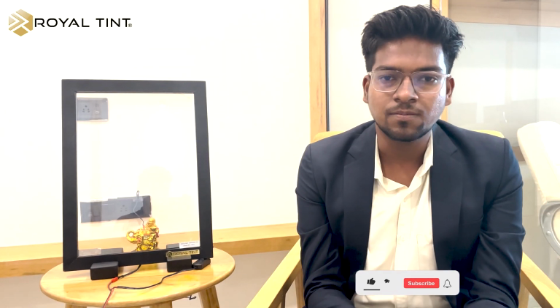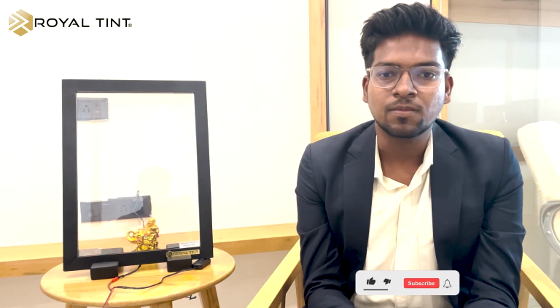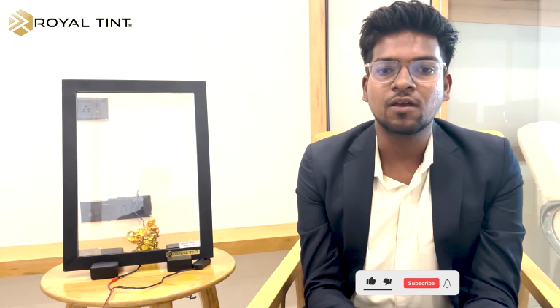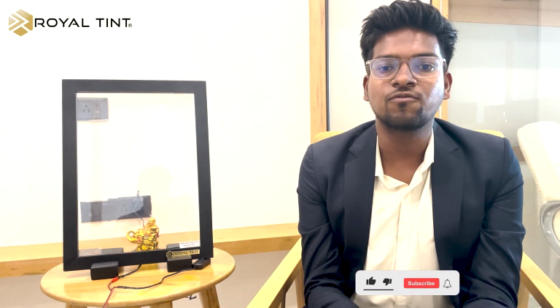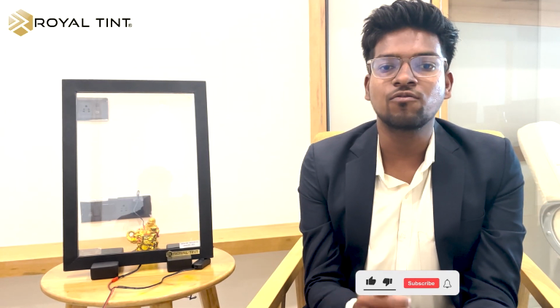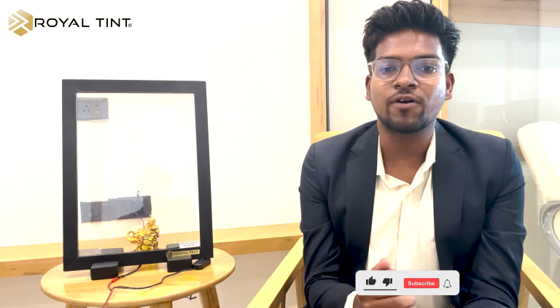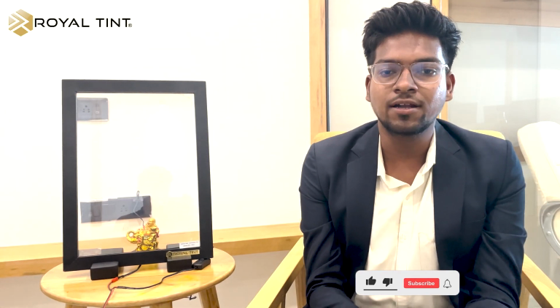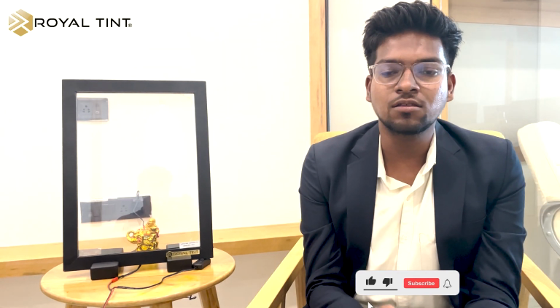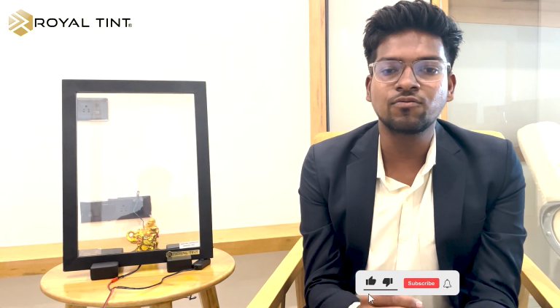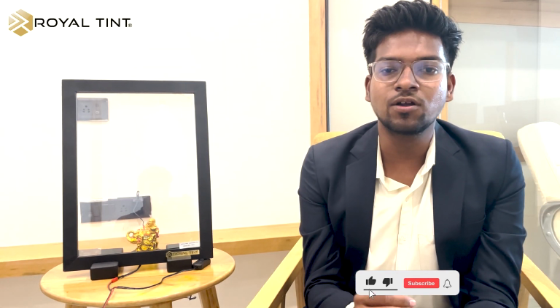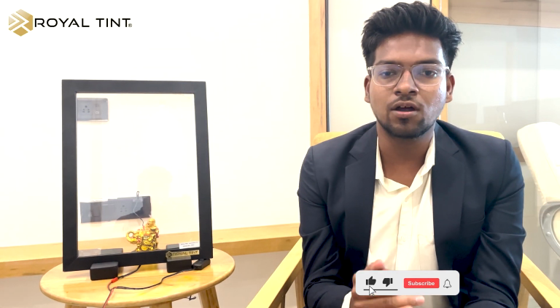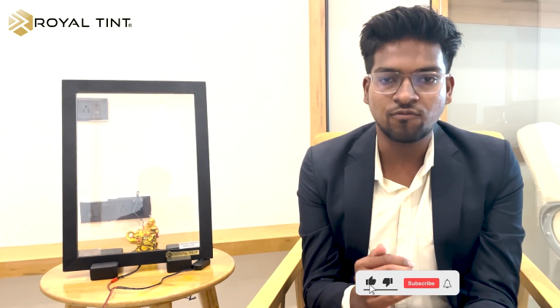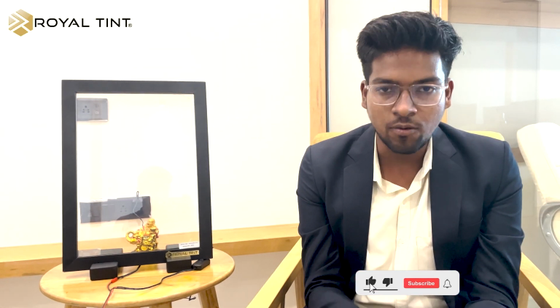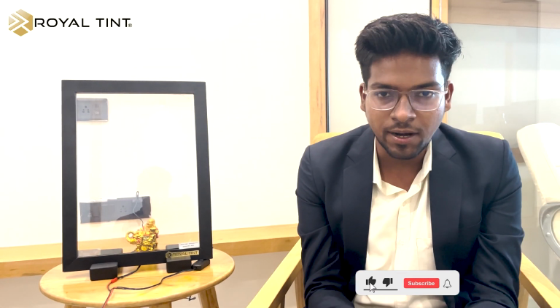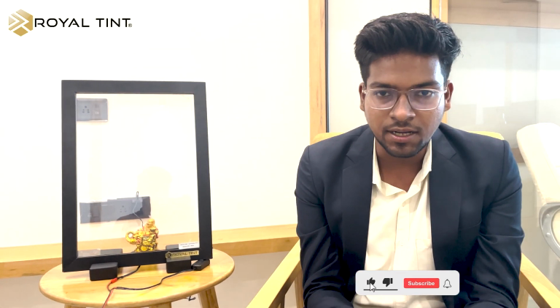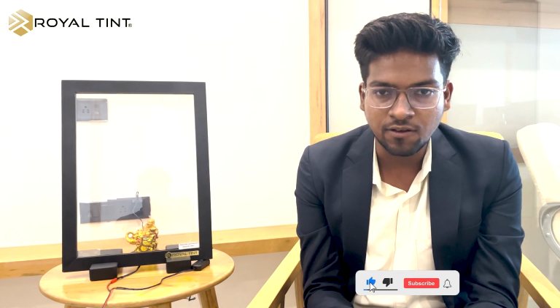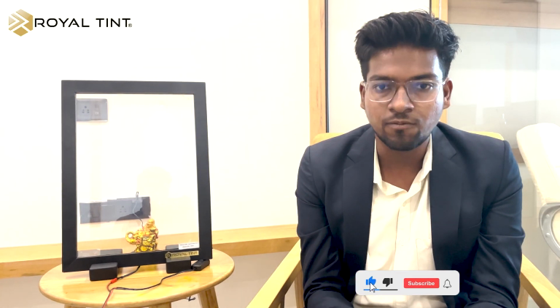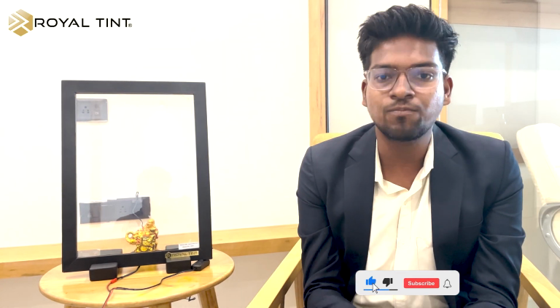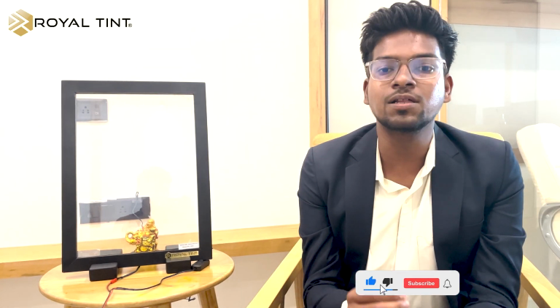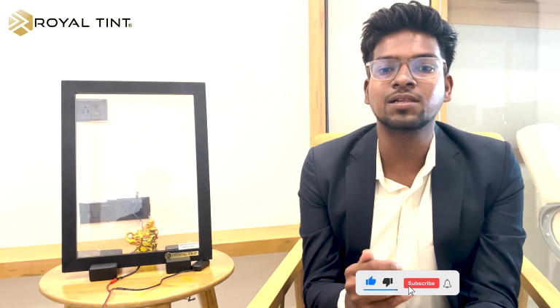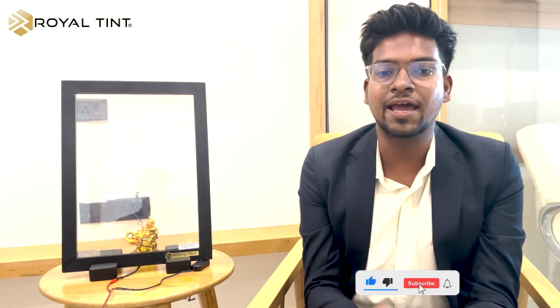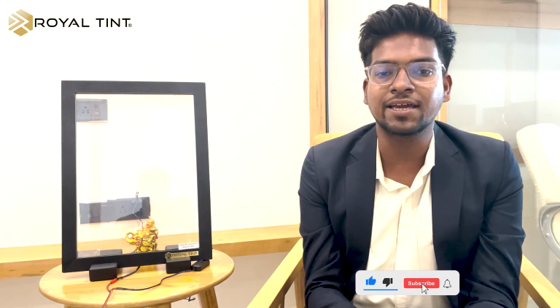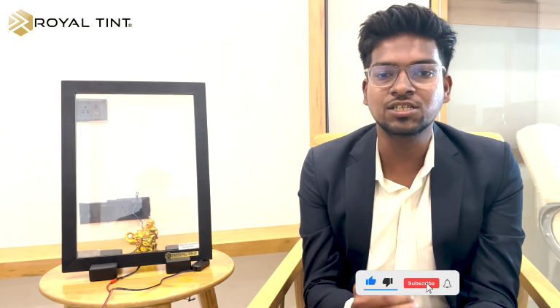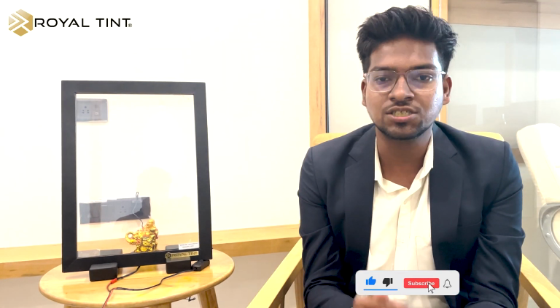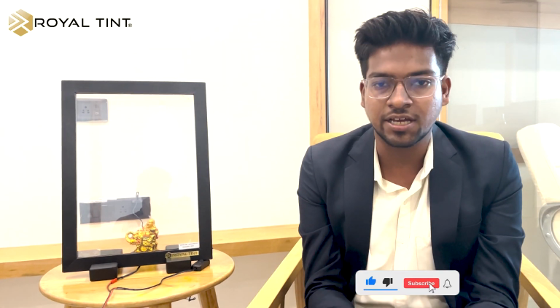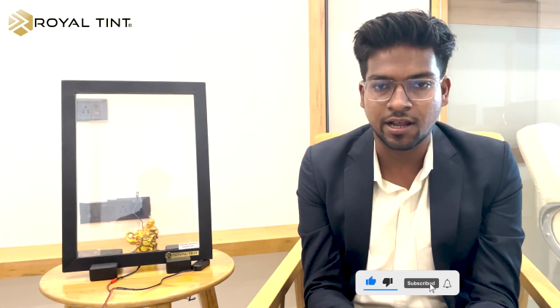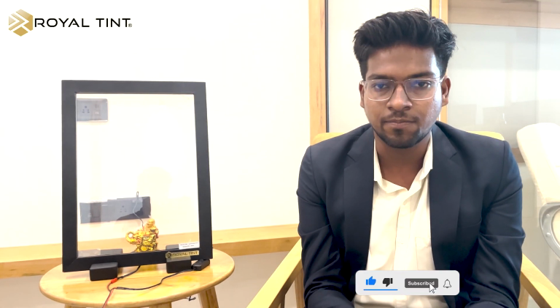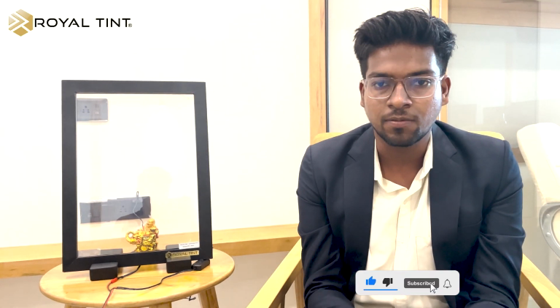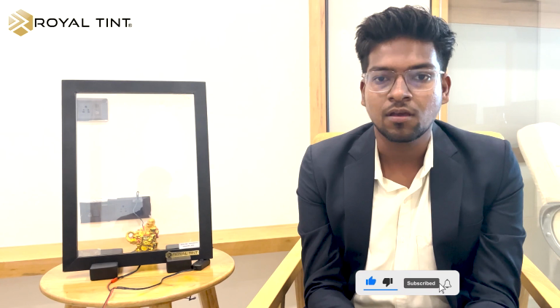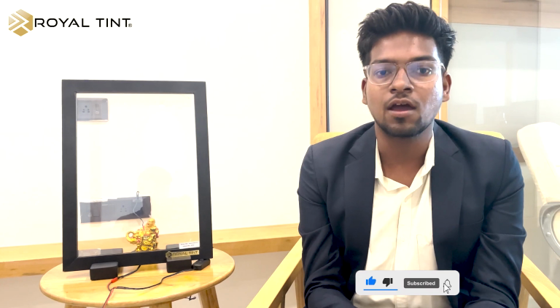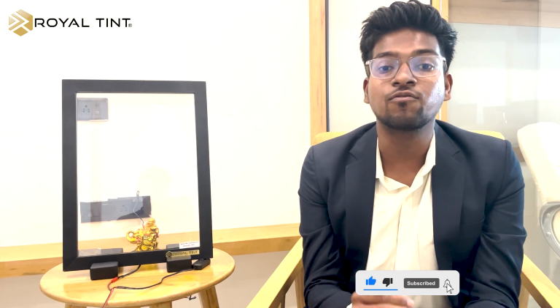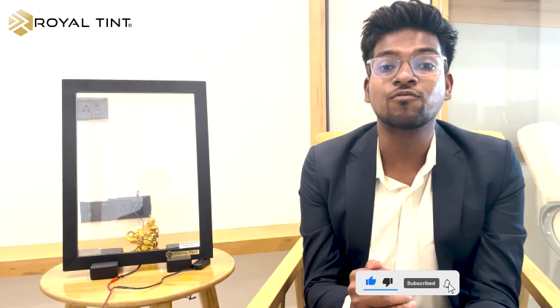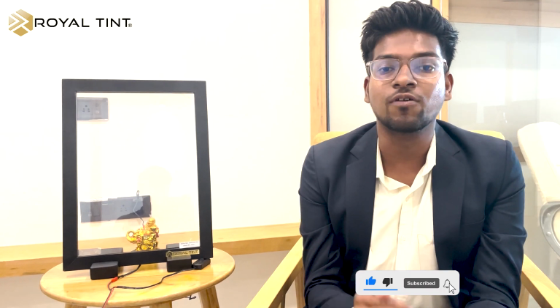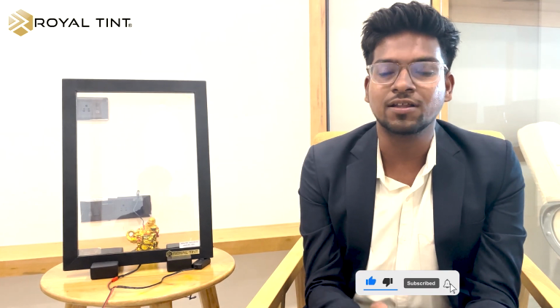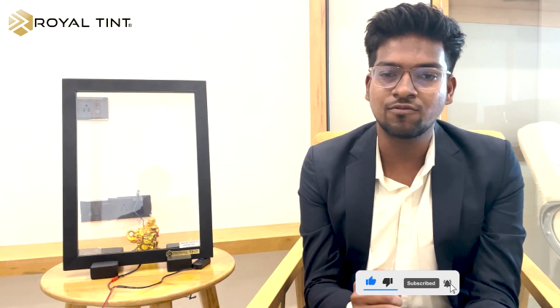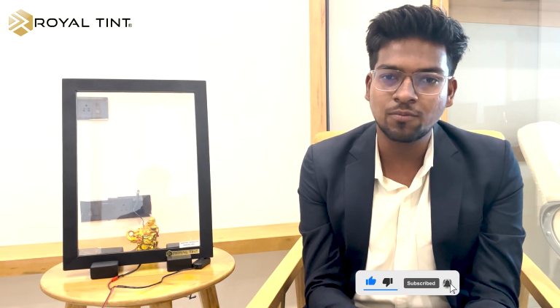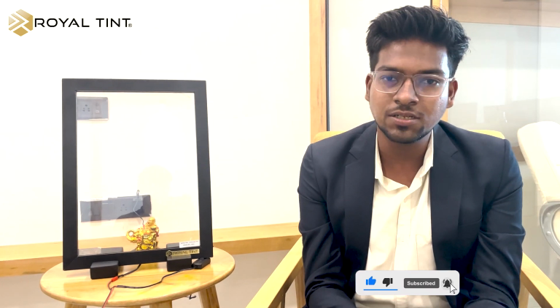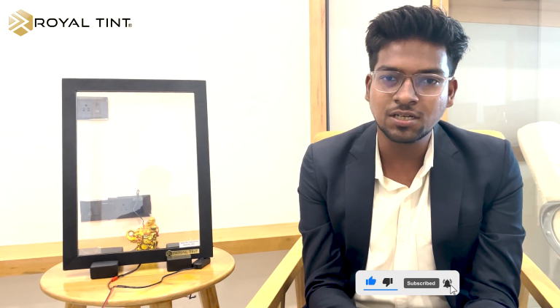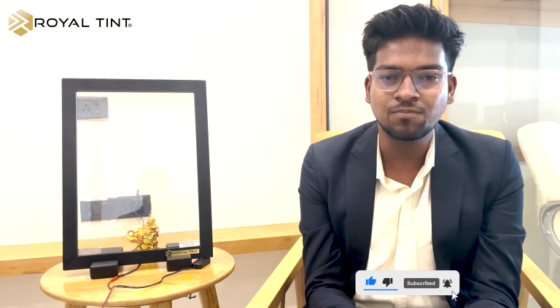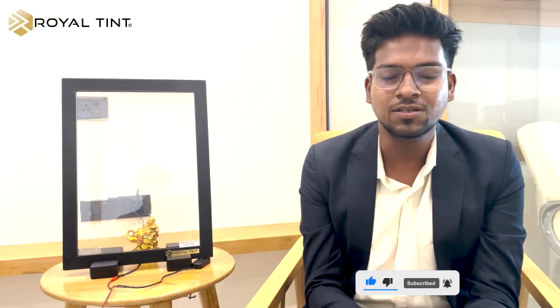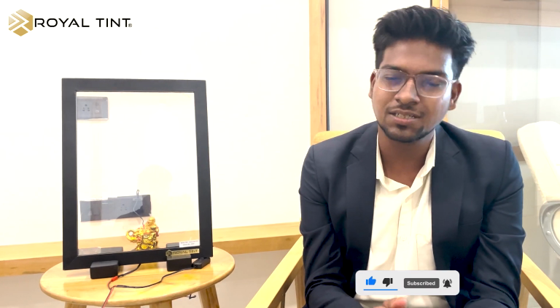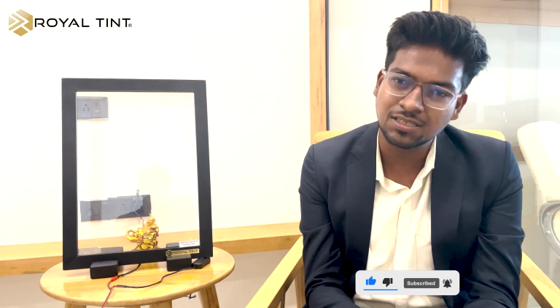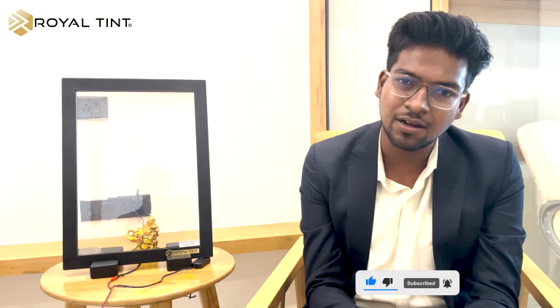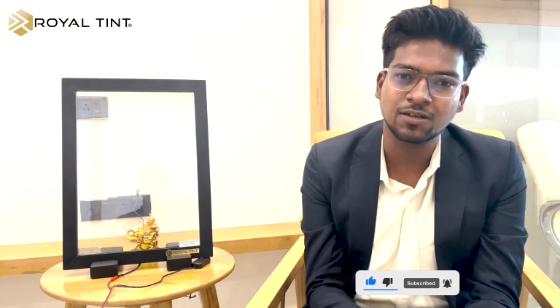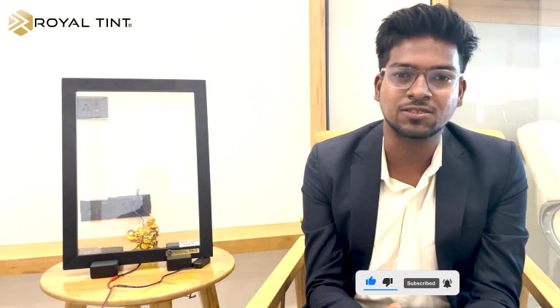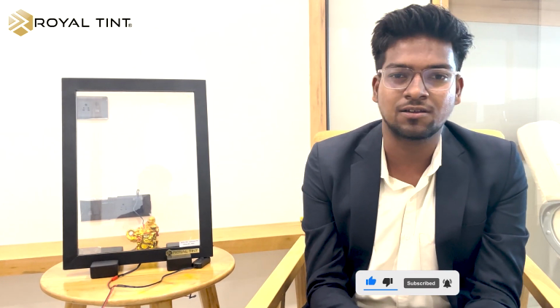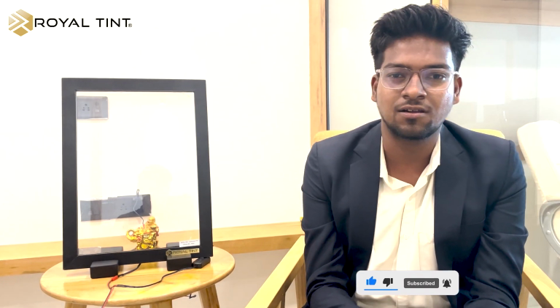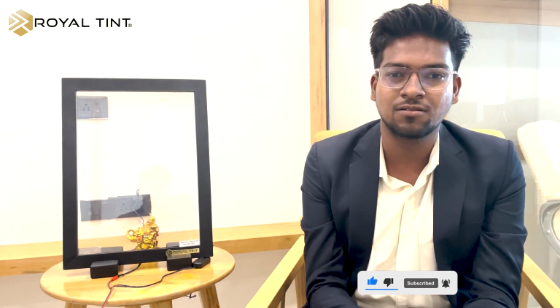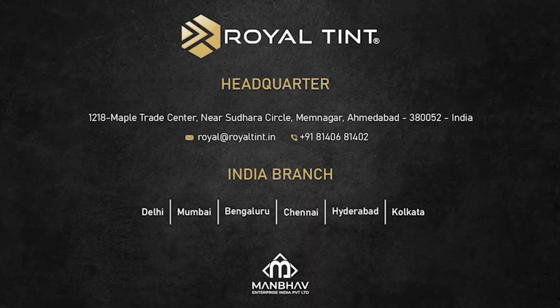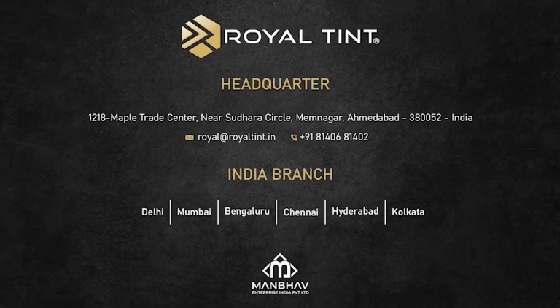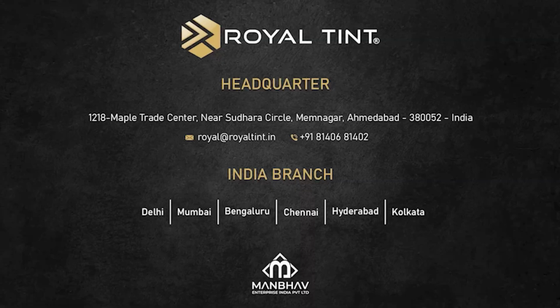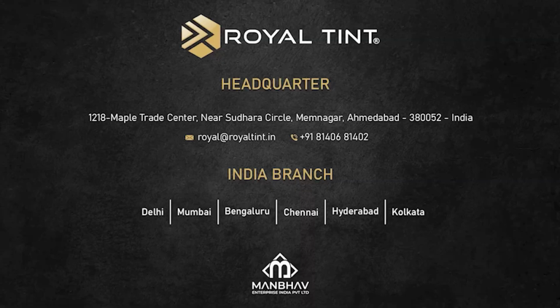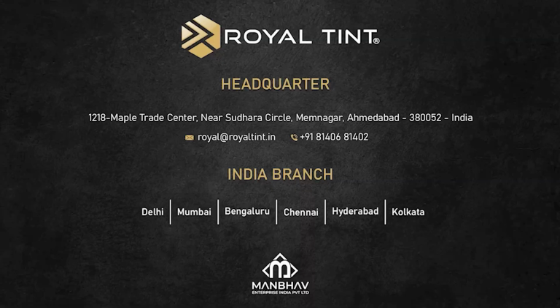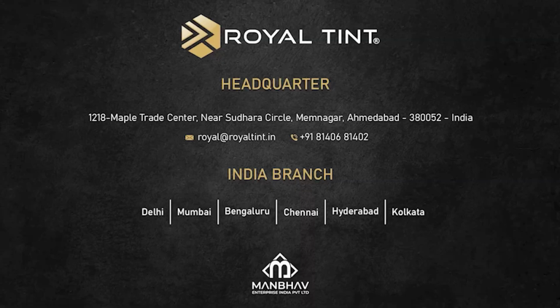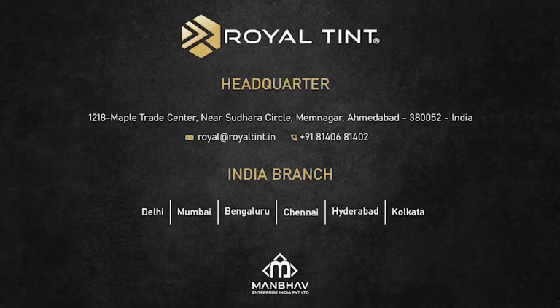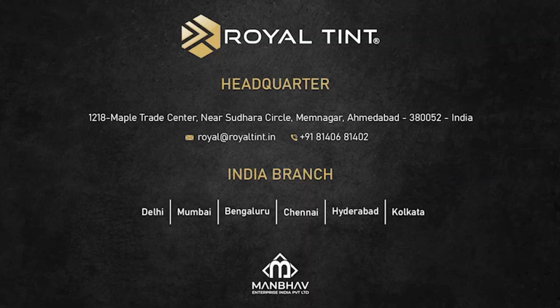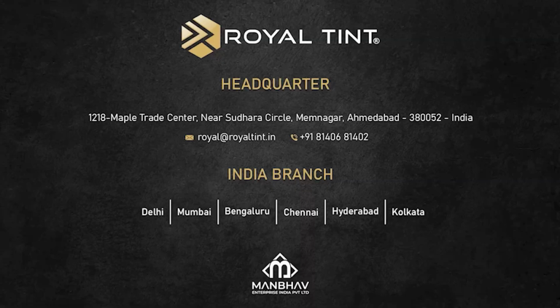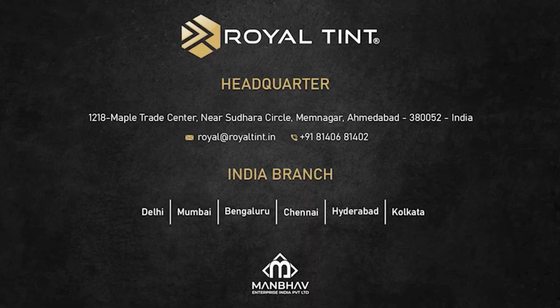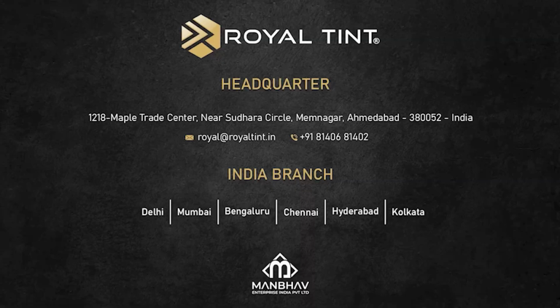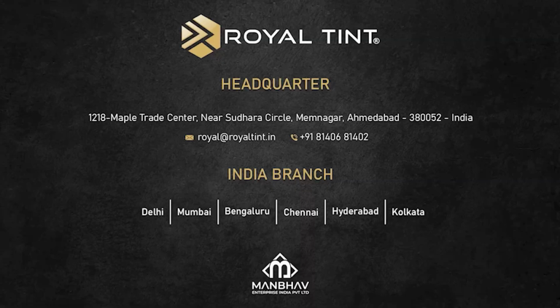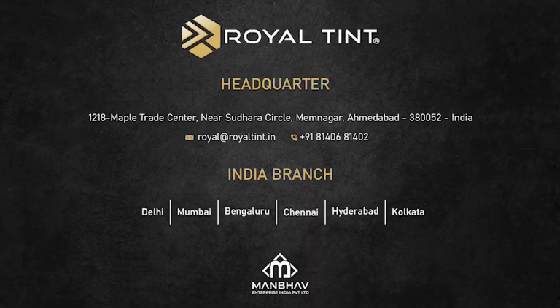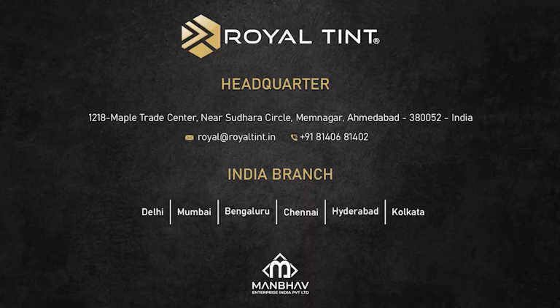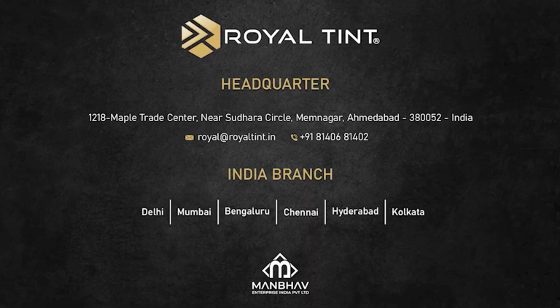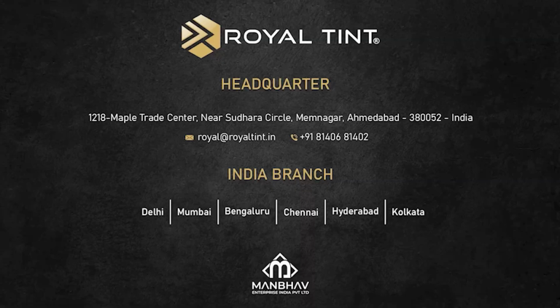Thank you for watching. If you find this video informative, please like and share. For further information, please subscribe. Thank you.